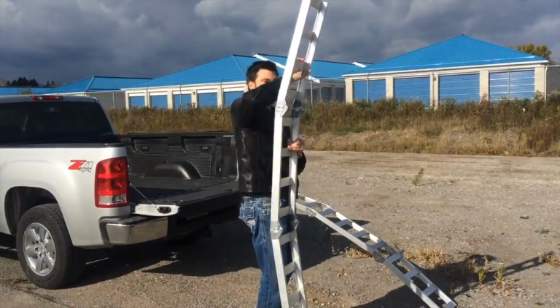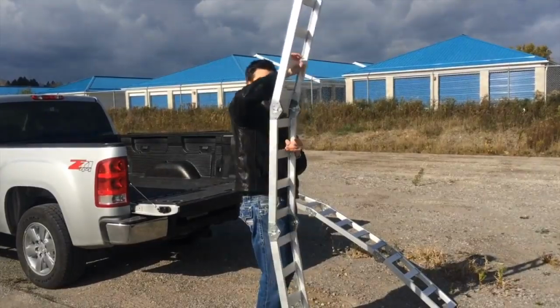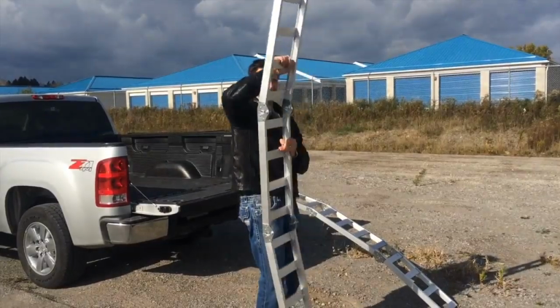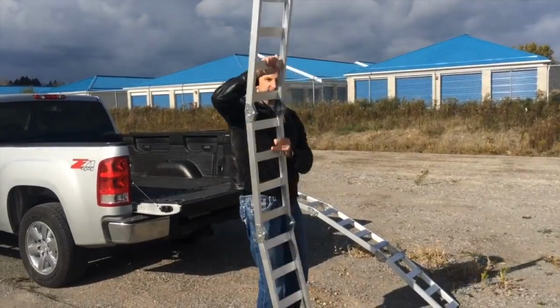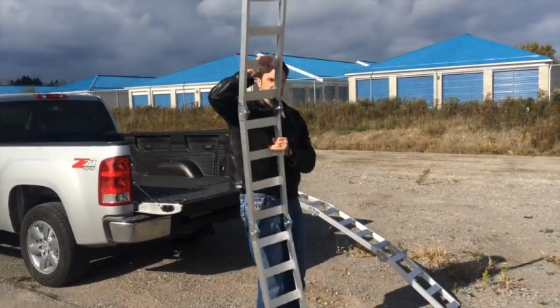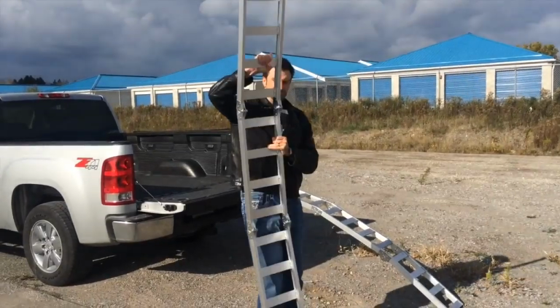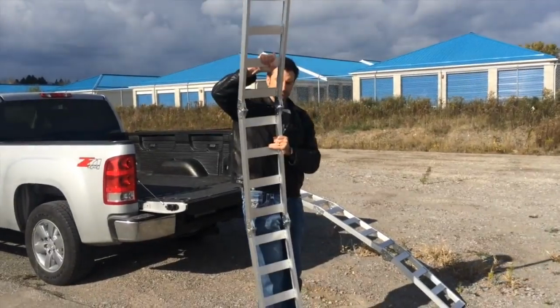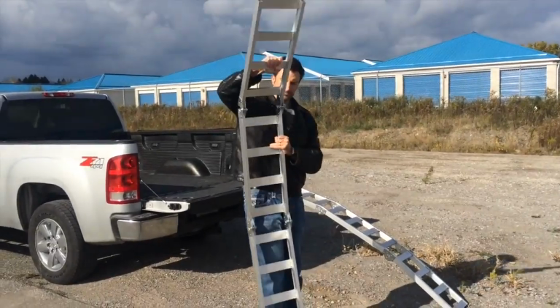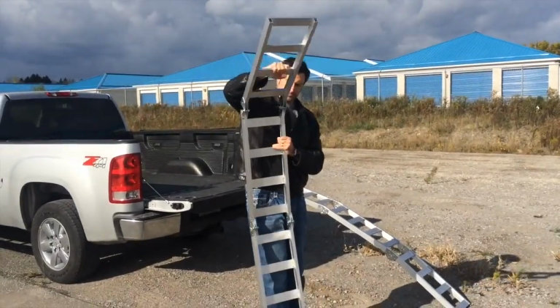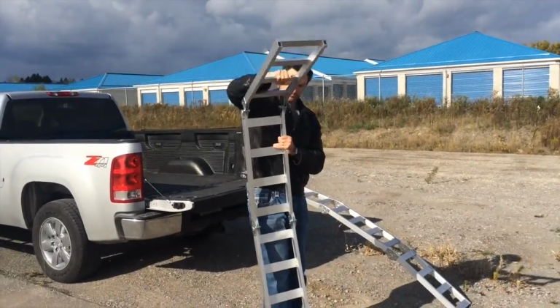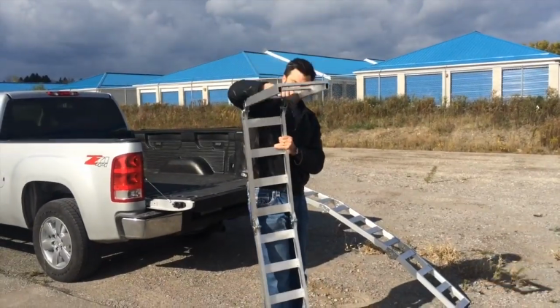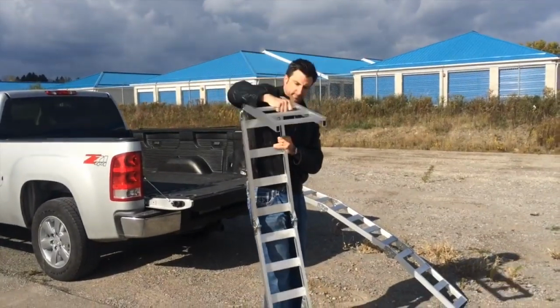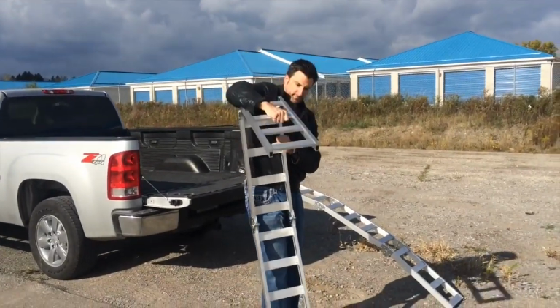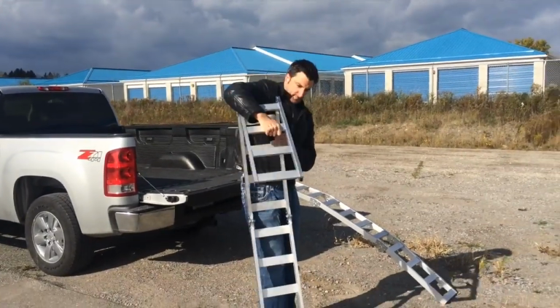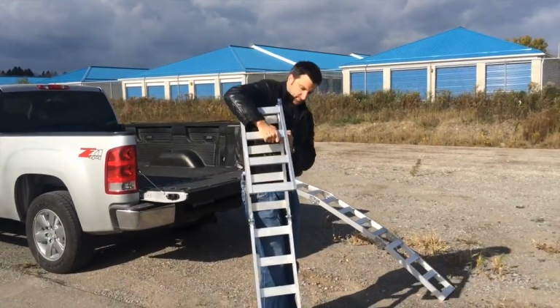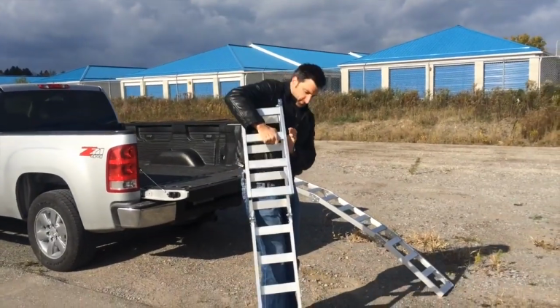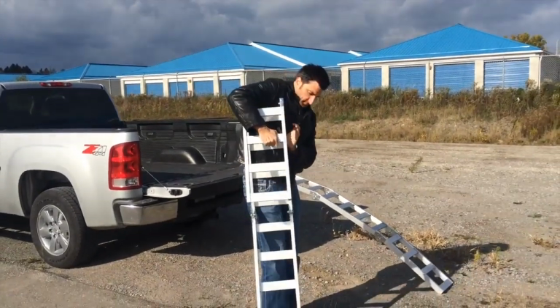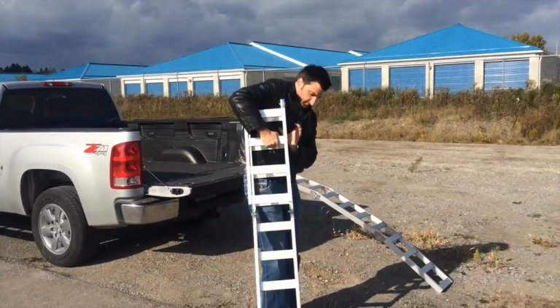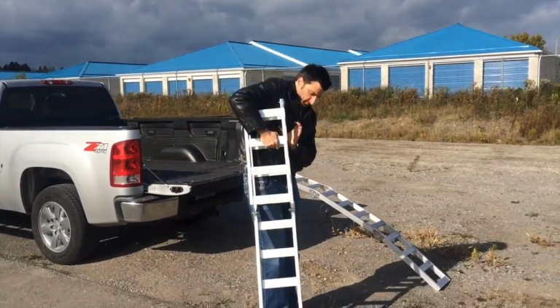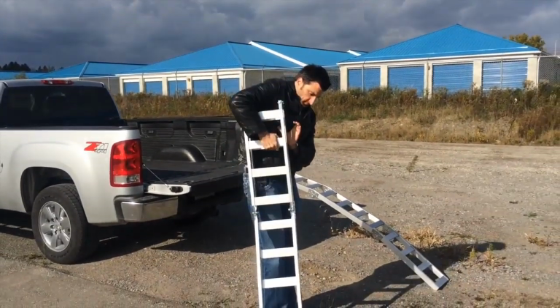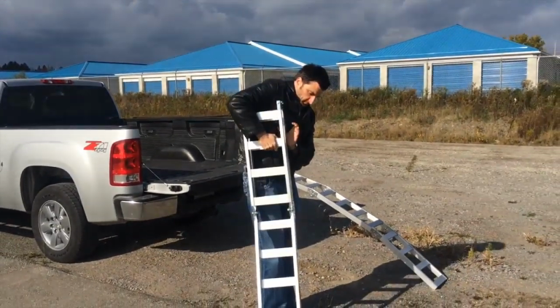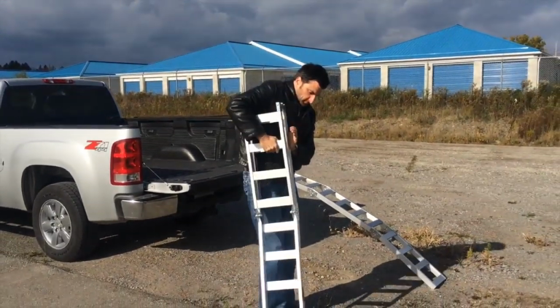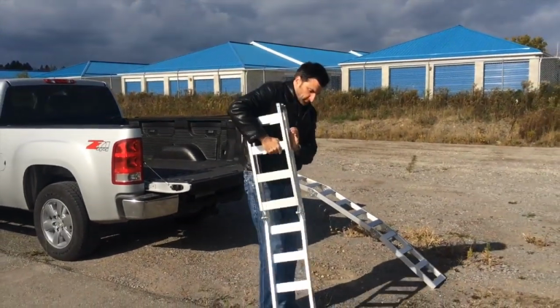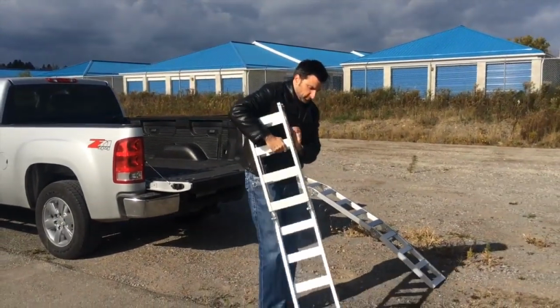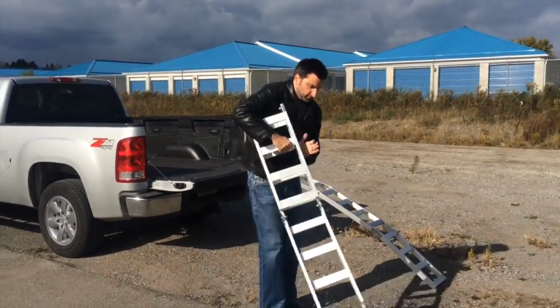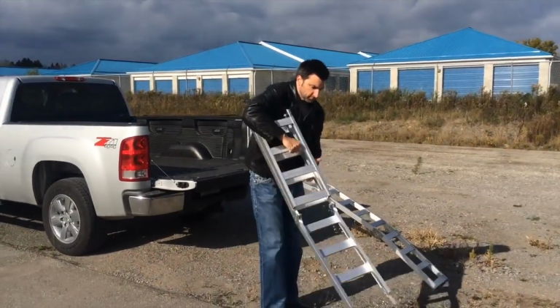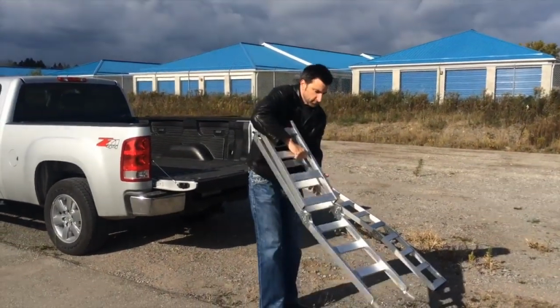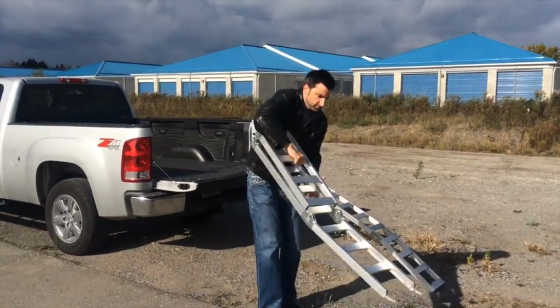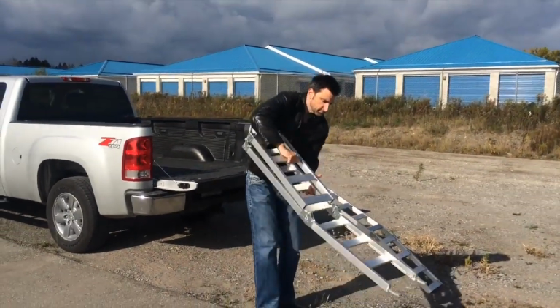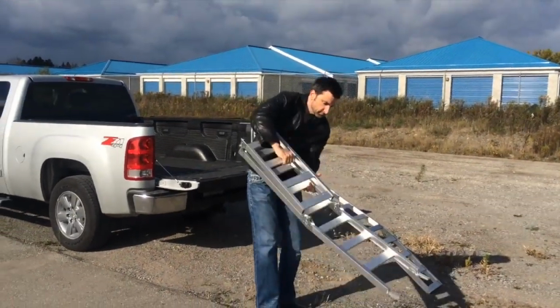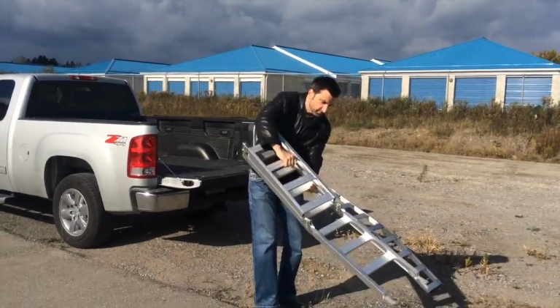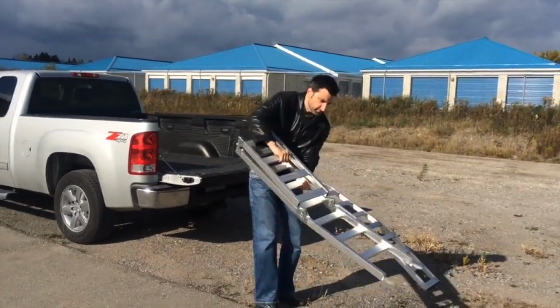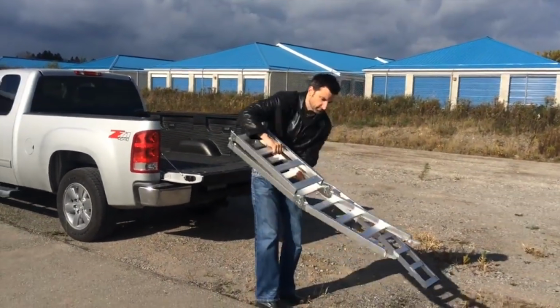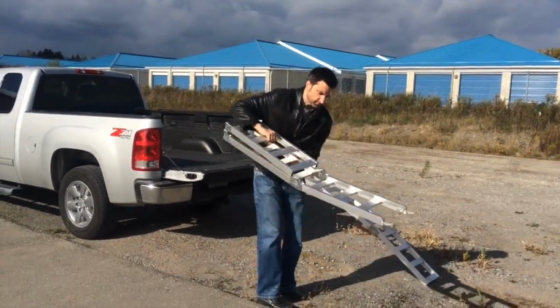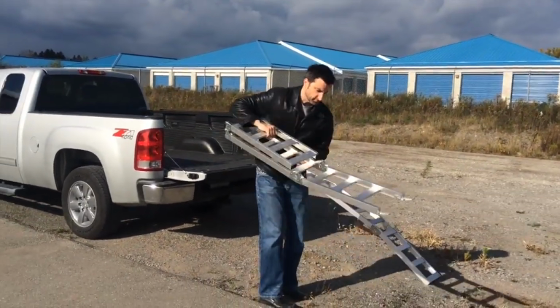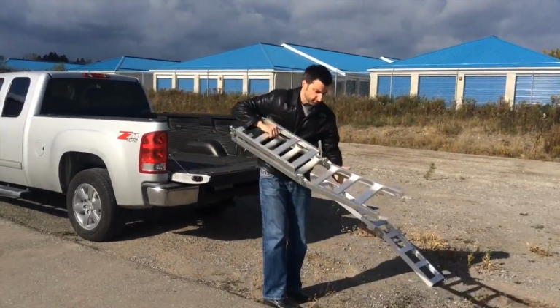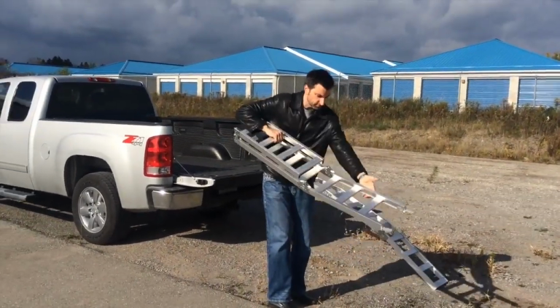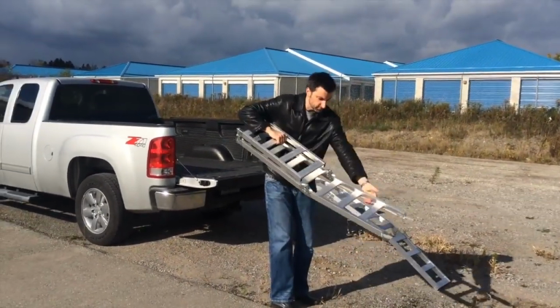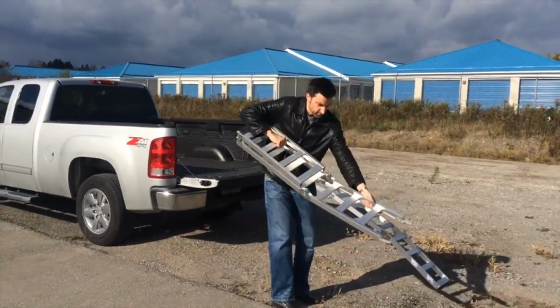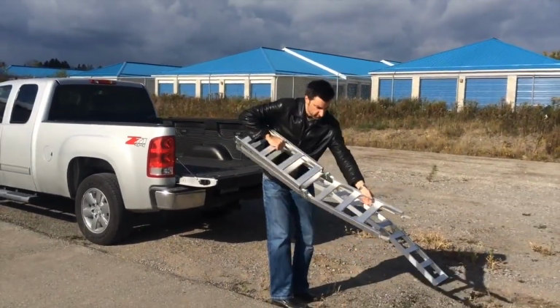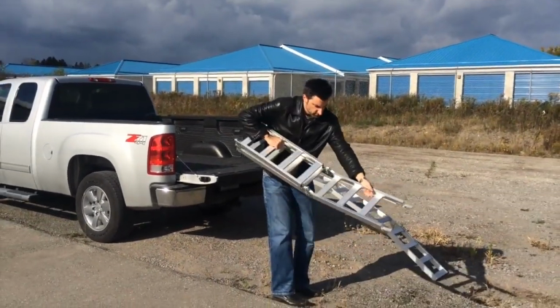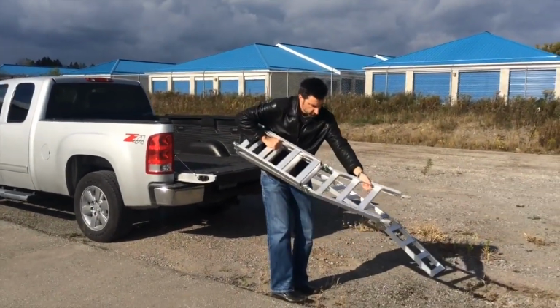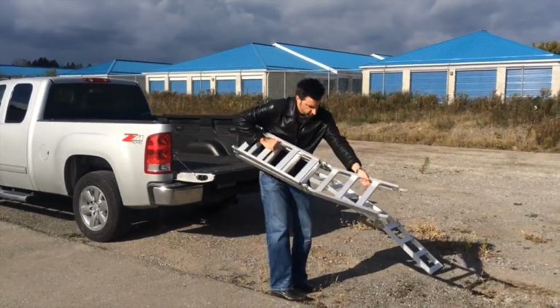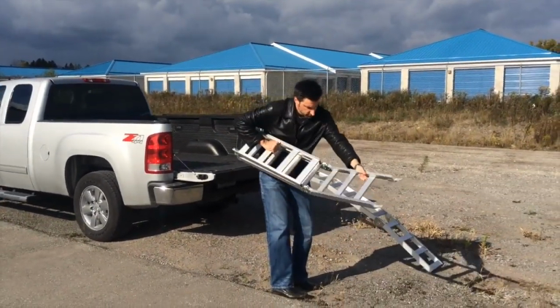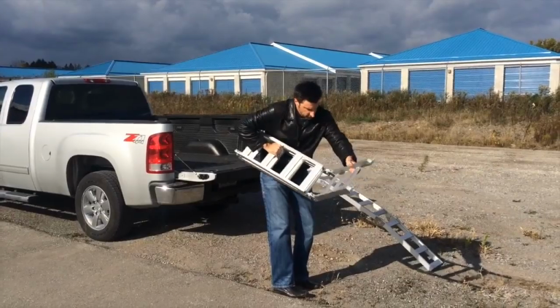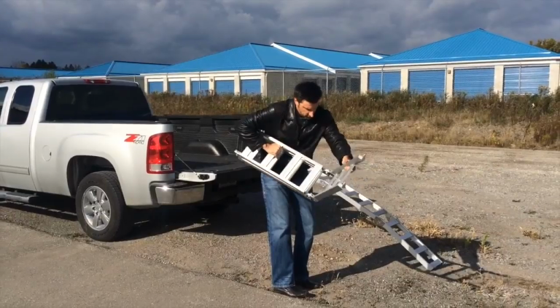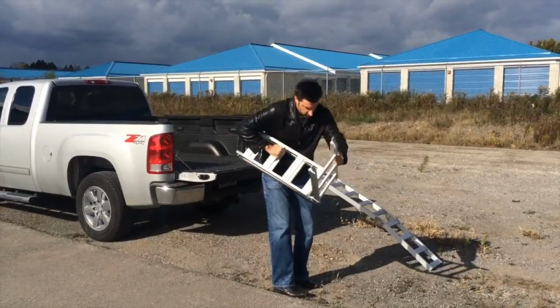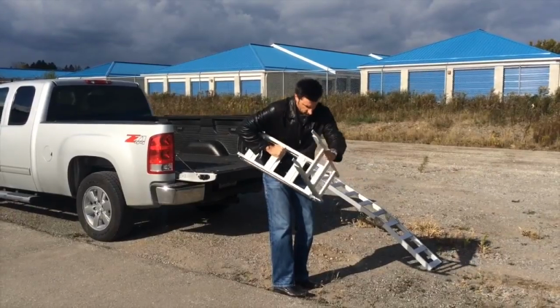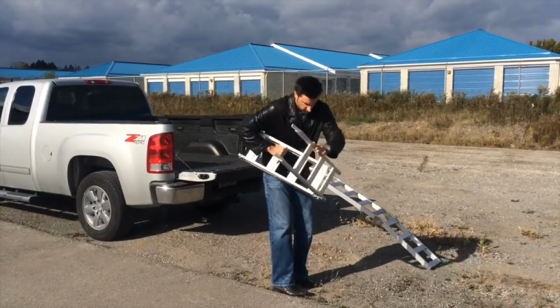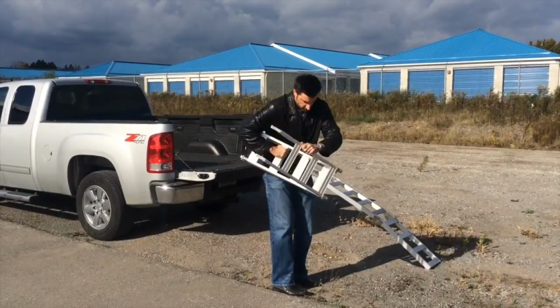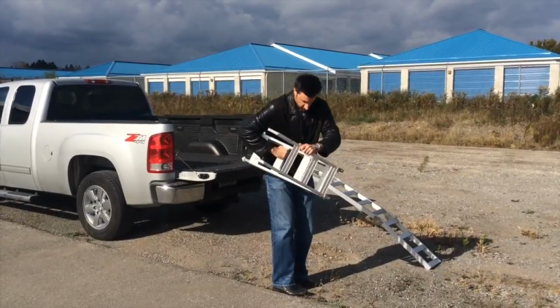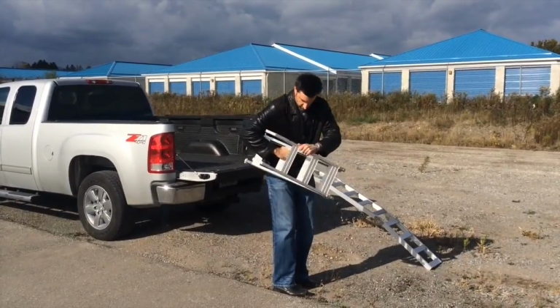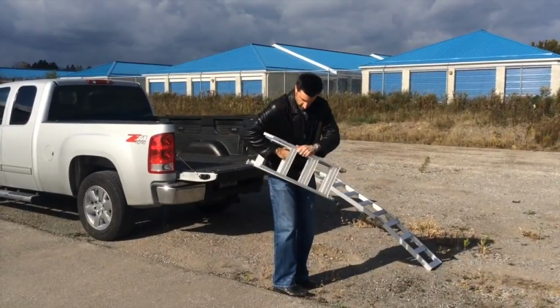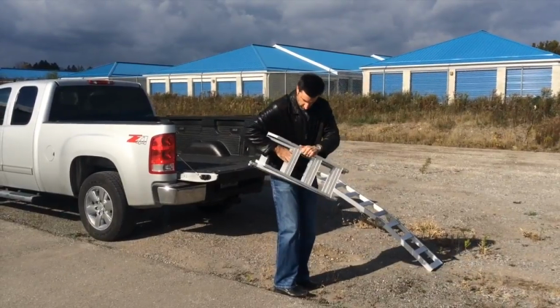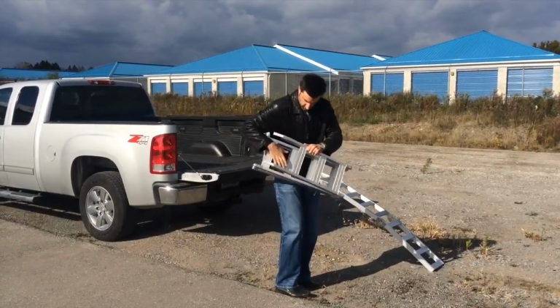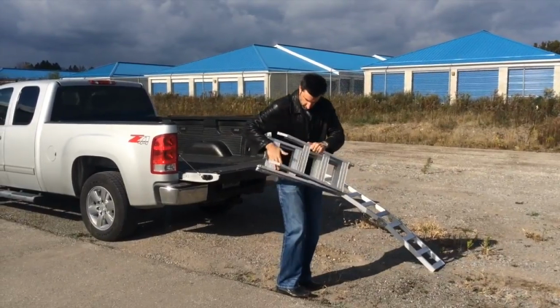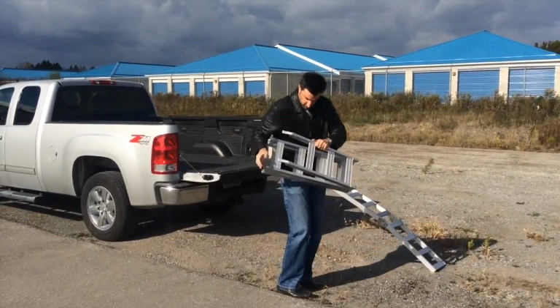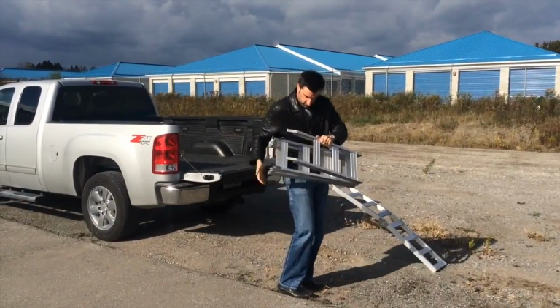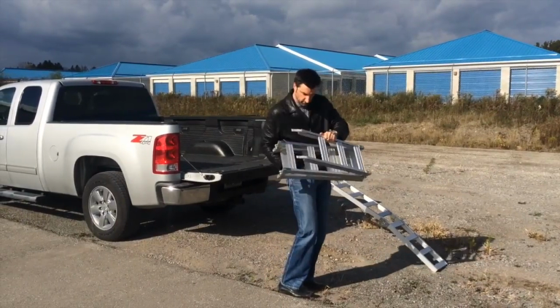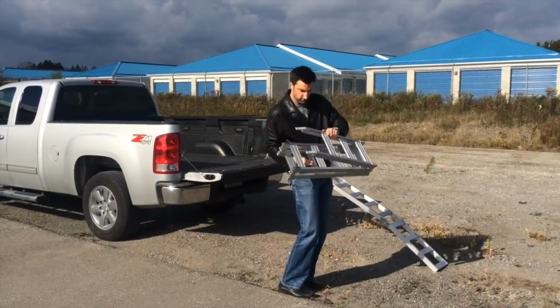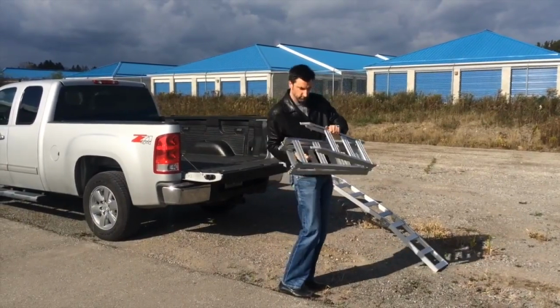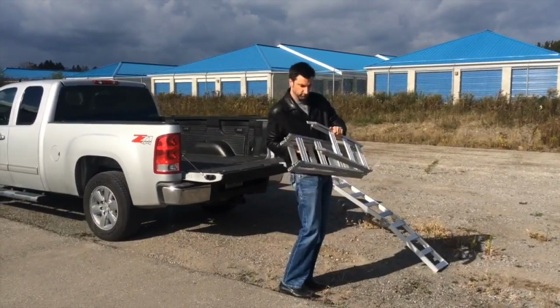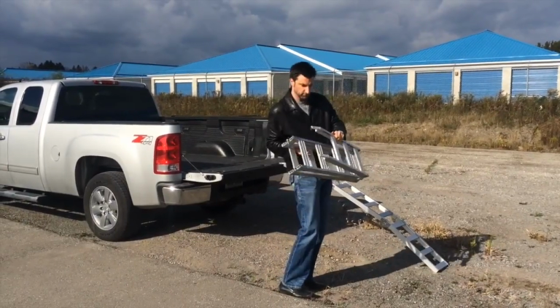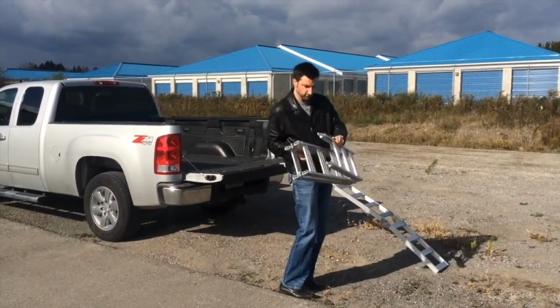Store the ramps by quickly folding them. These aluminum ramps at only 12 pounds each are the lightest on the market for easy handling.